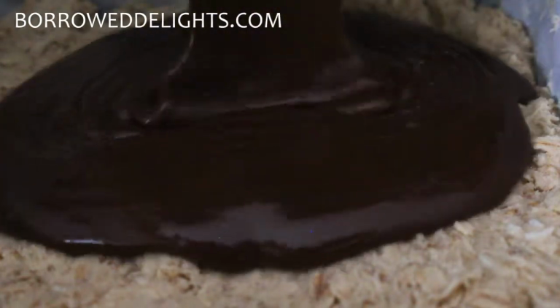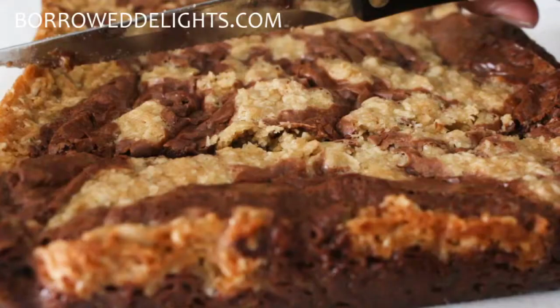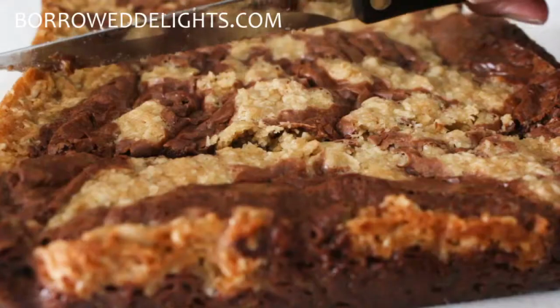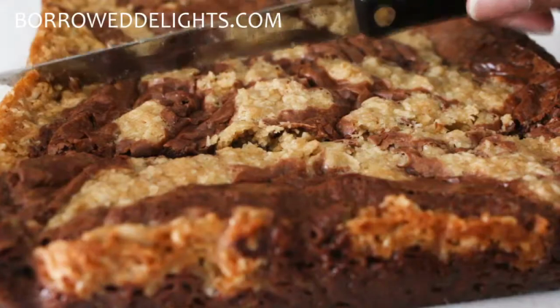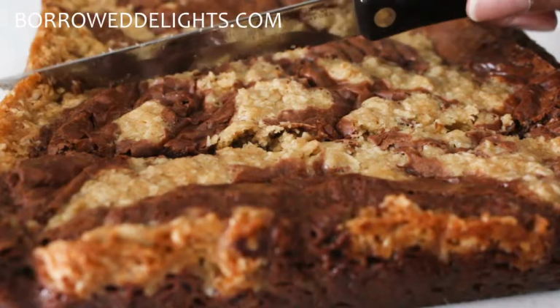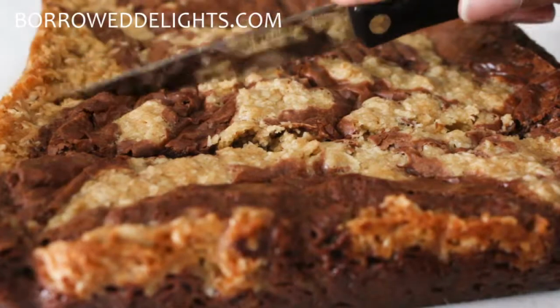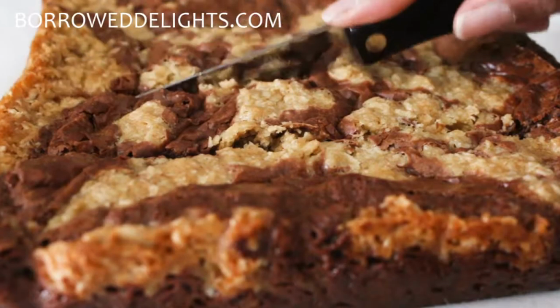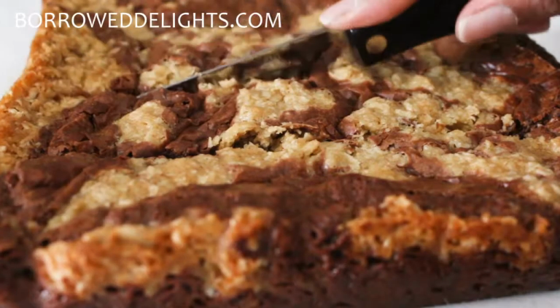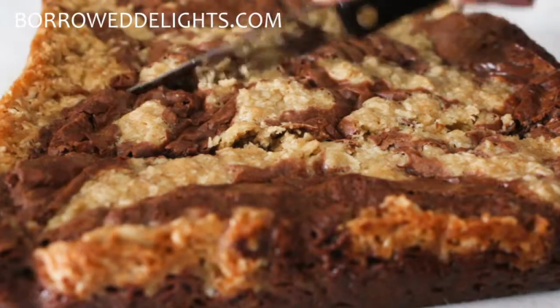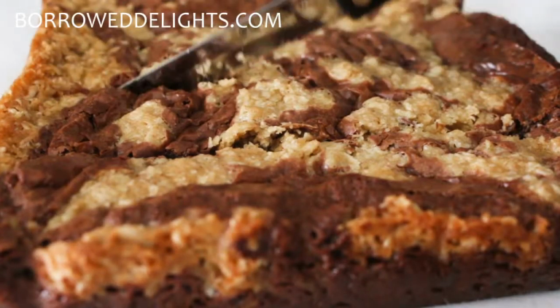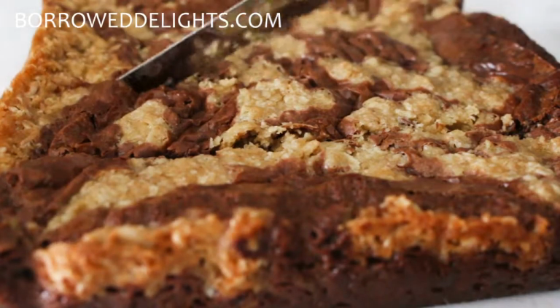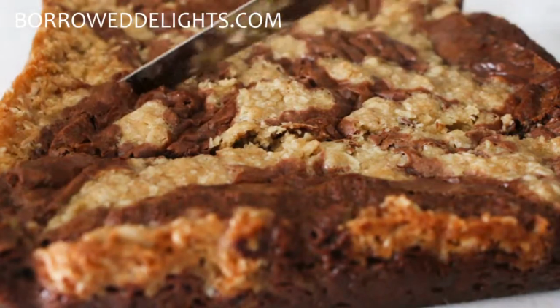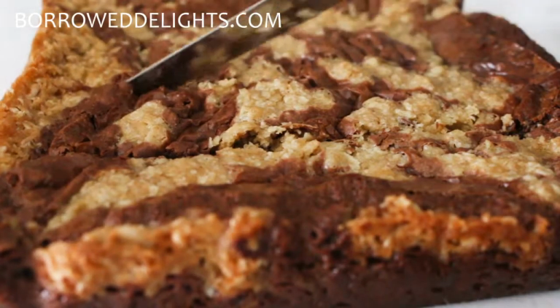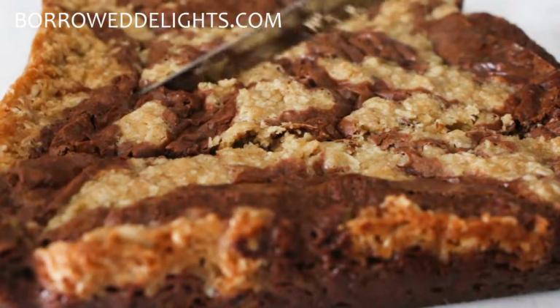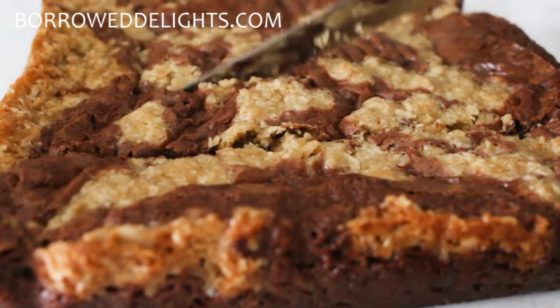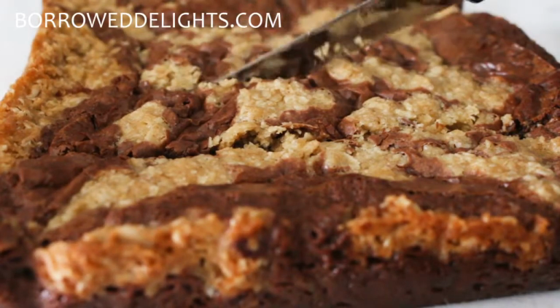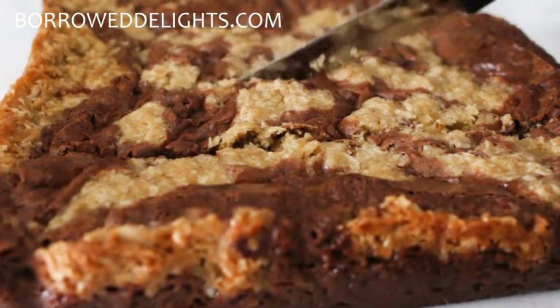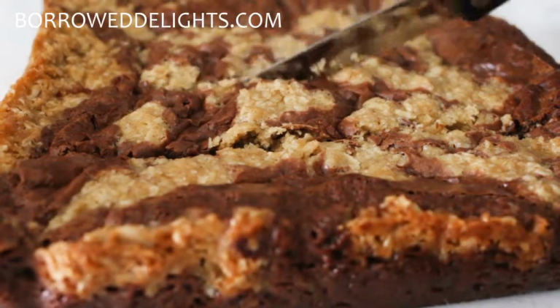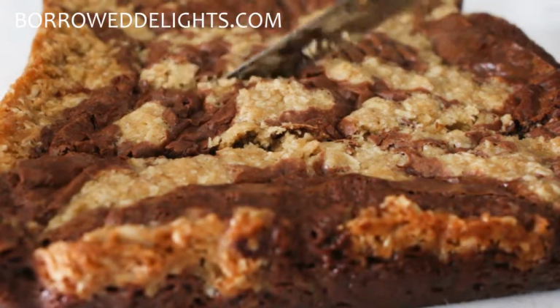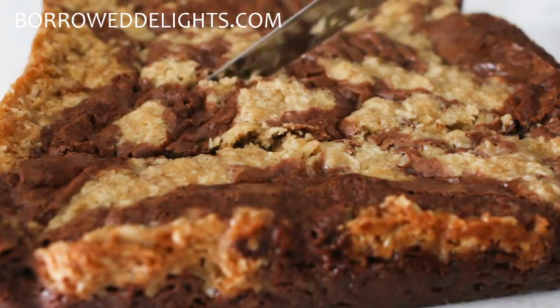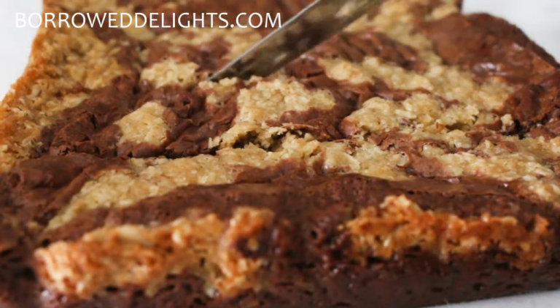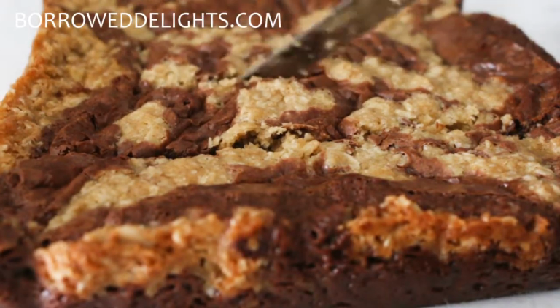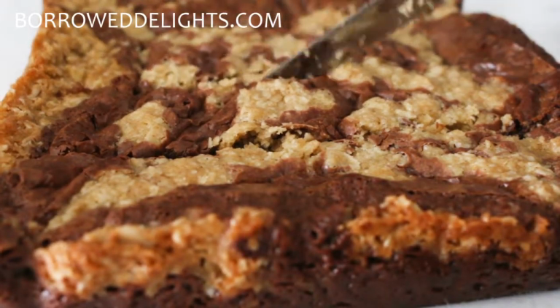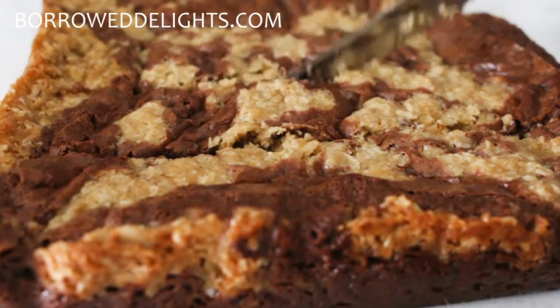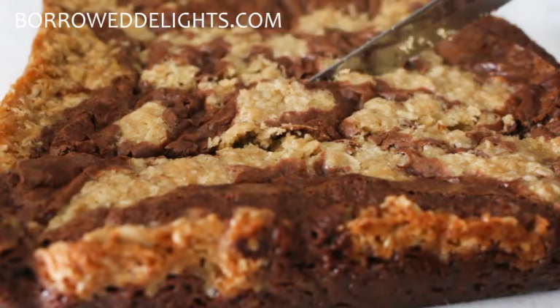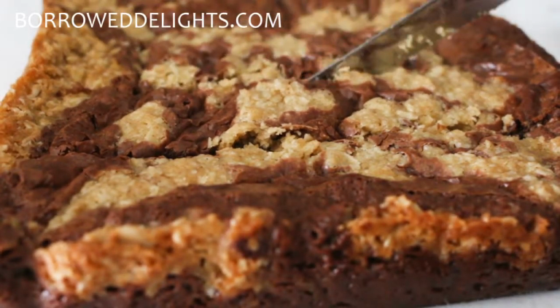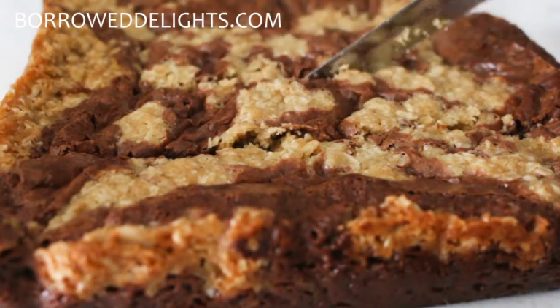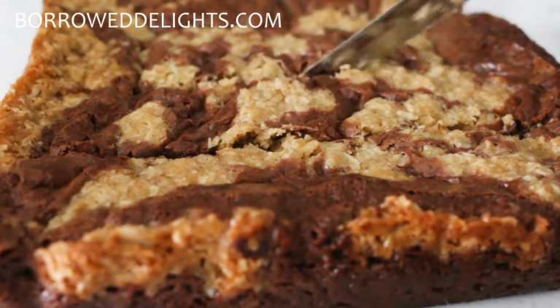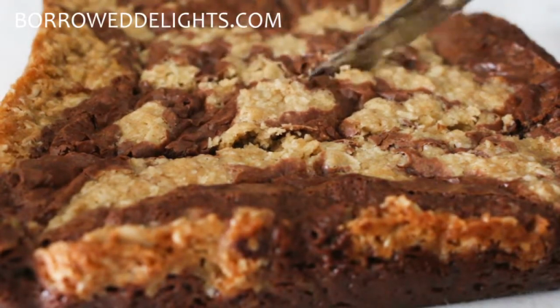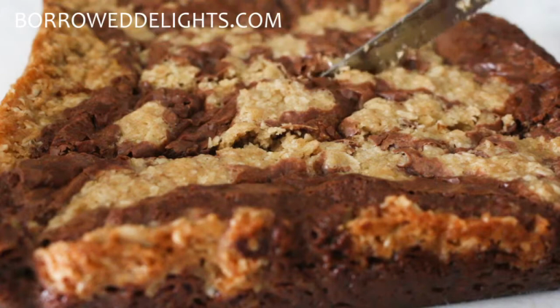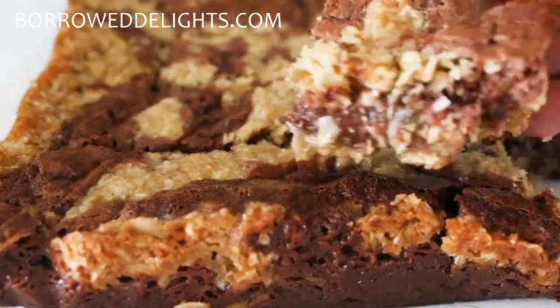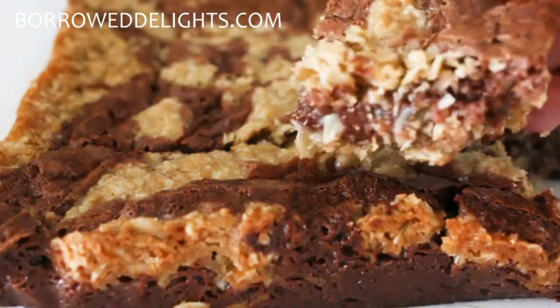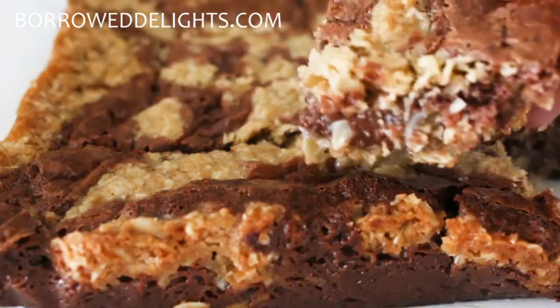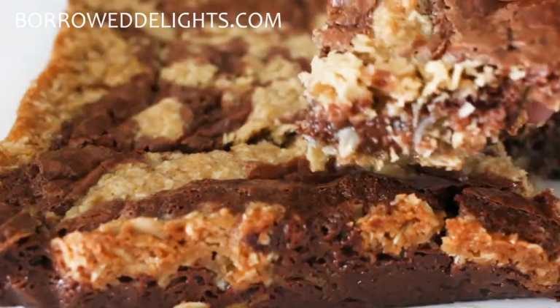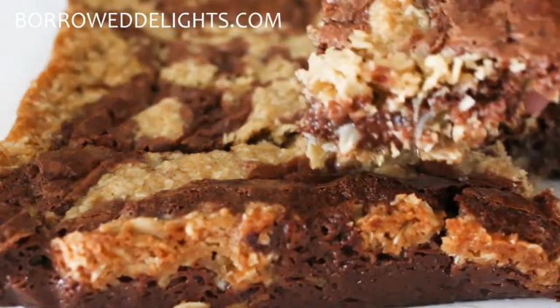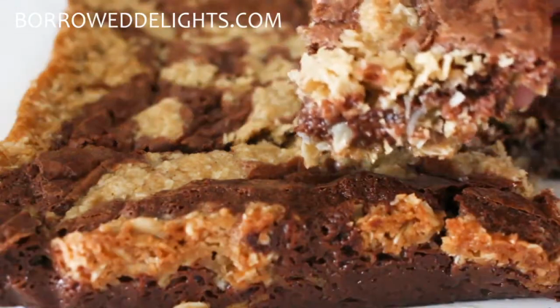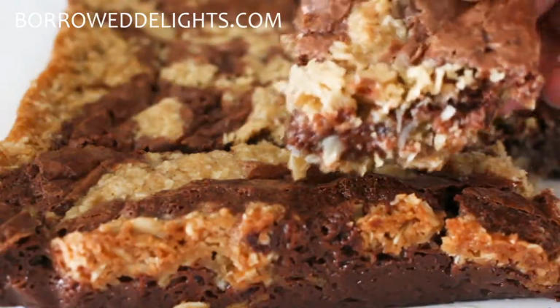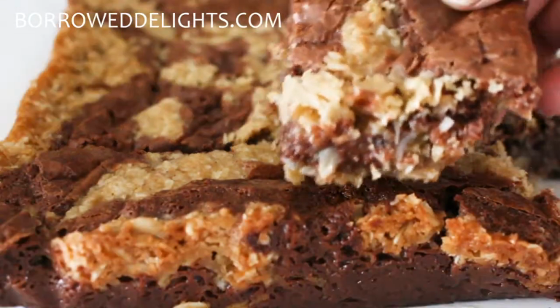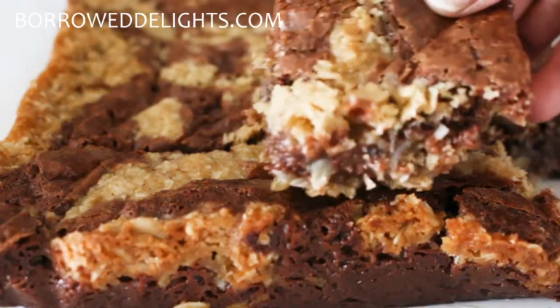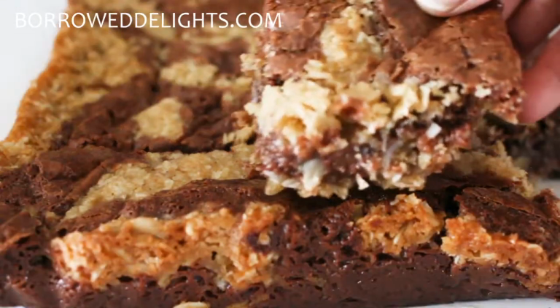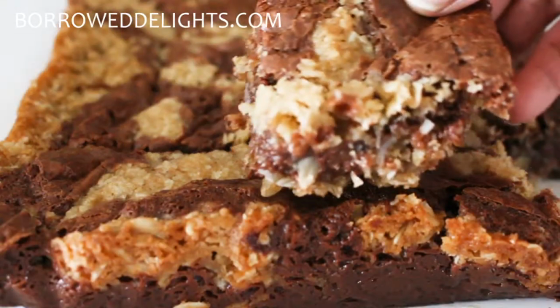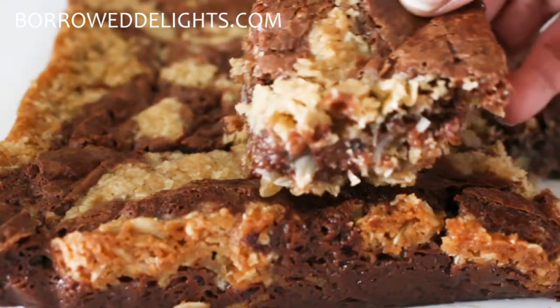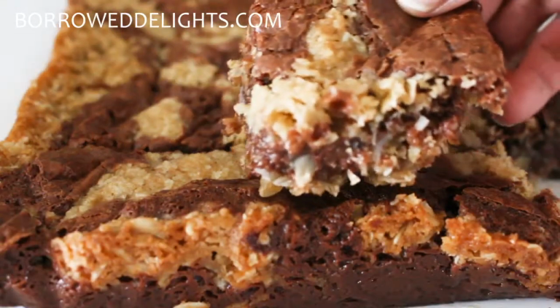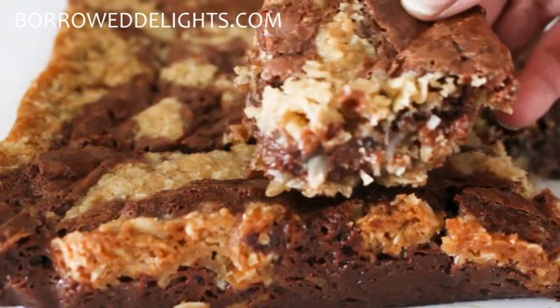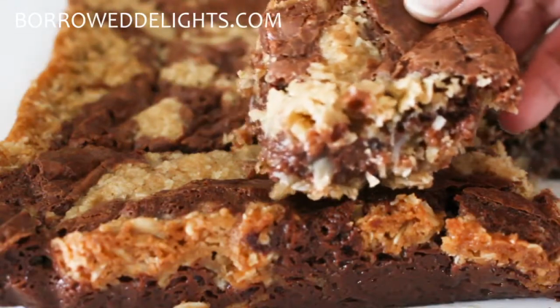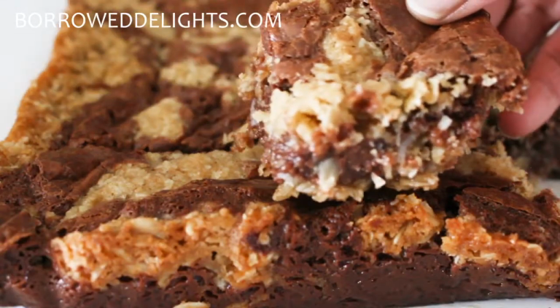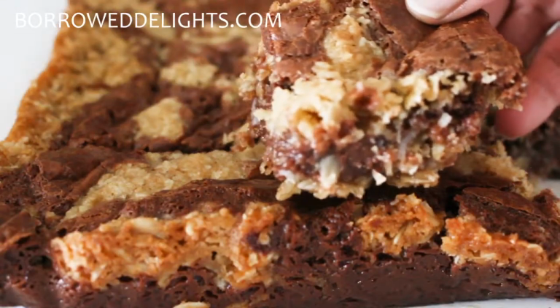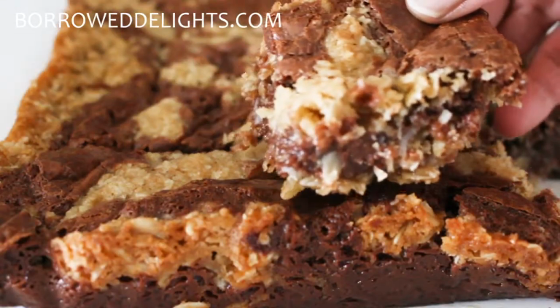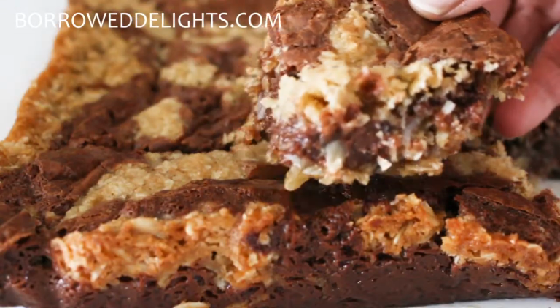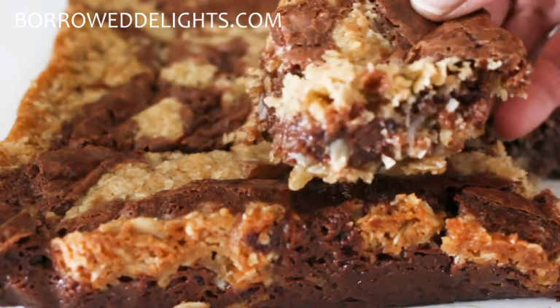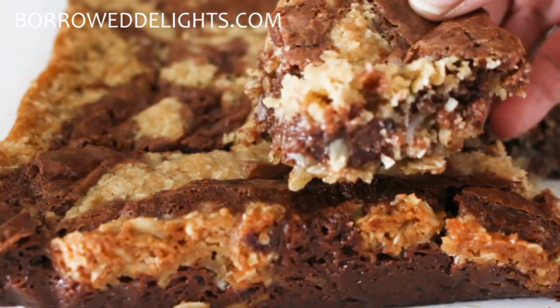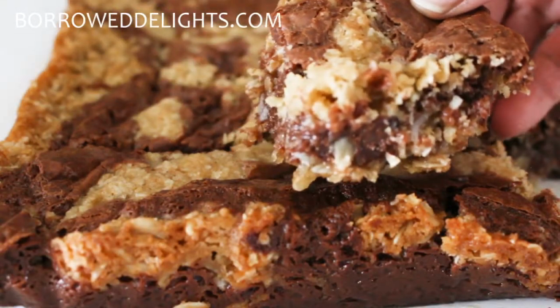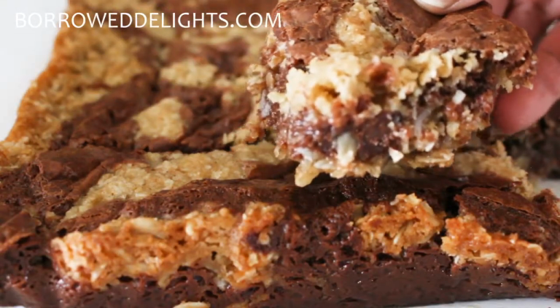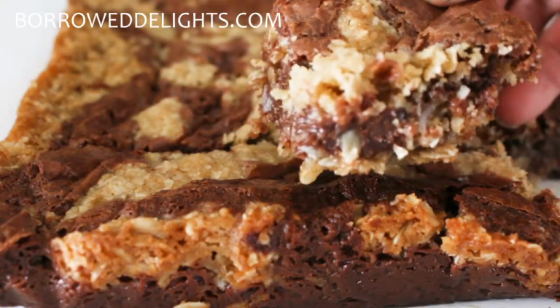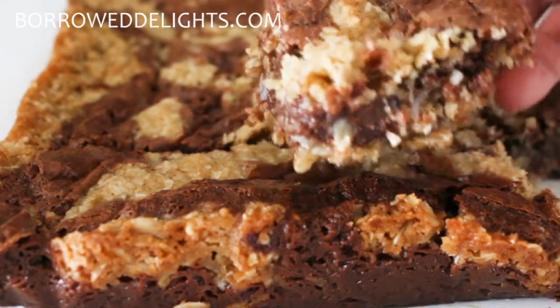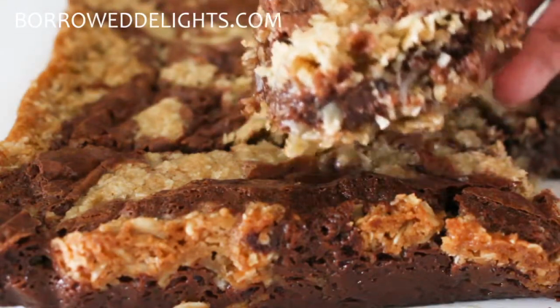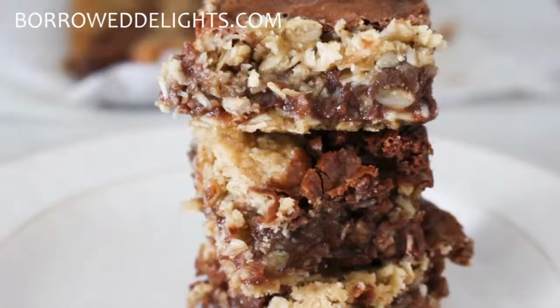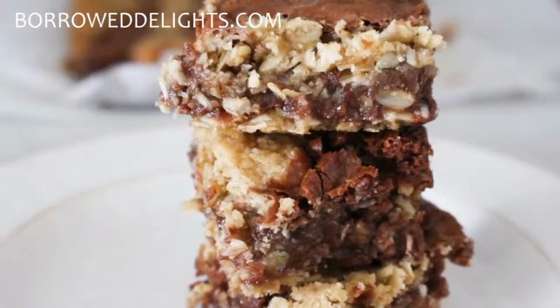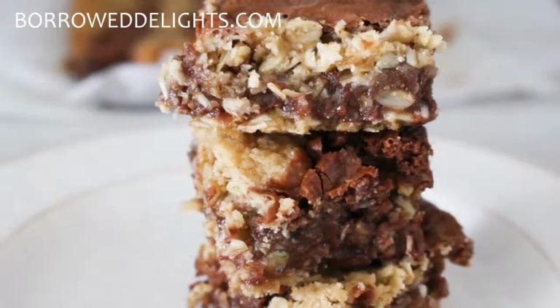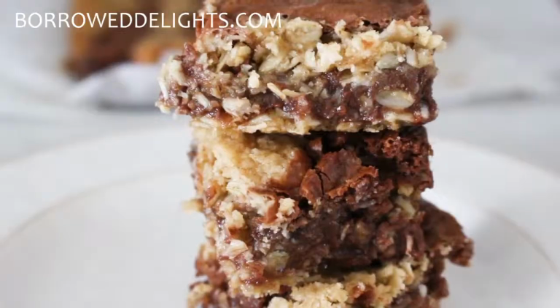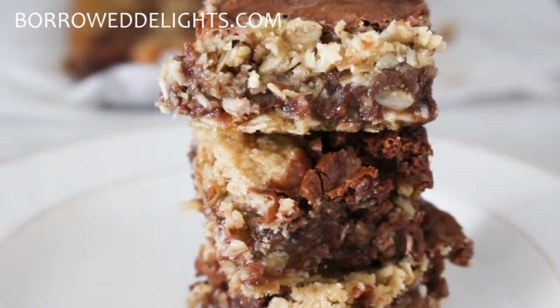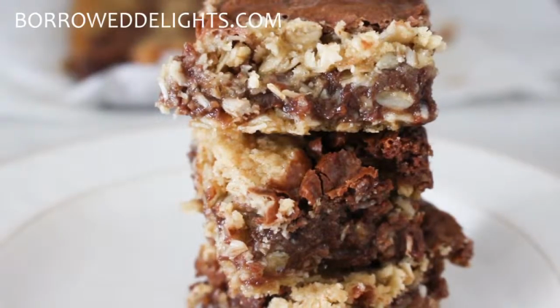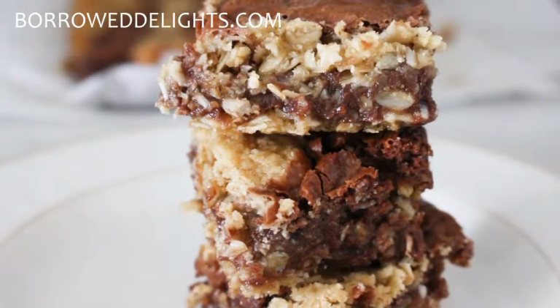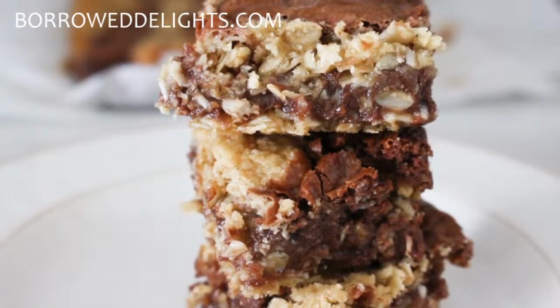Hi guys, this is Chika with oraldelights.com and on this episode we are making my oatmeal fudge bars.